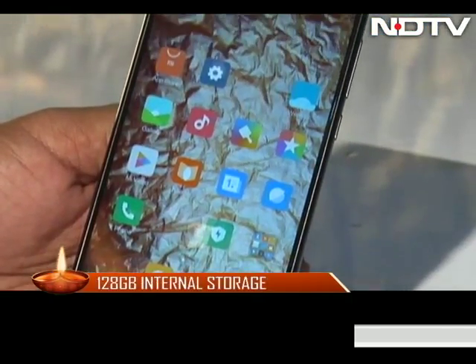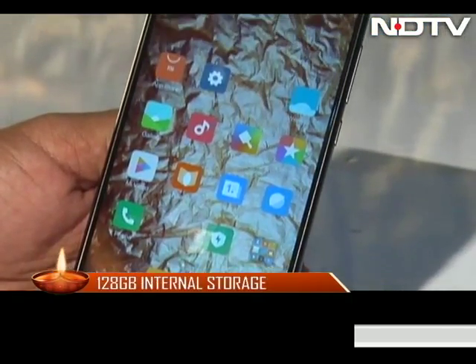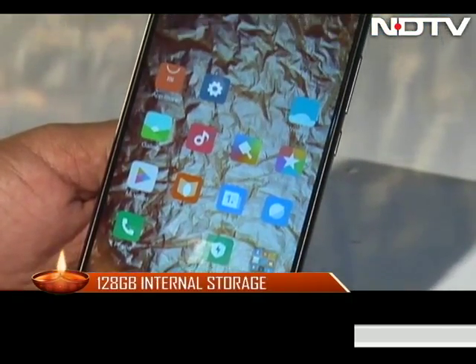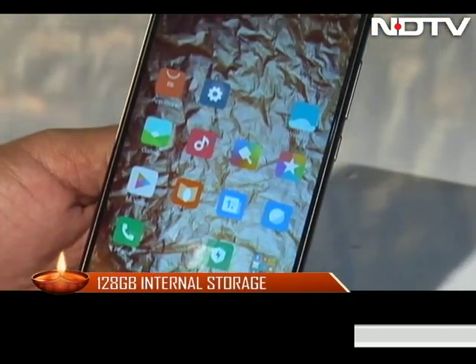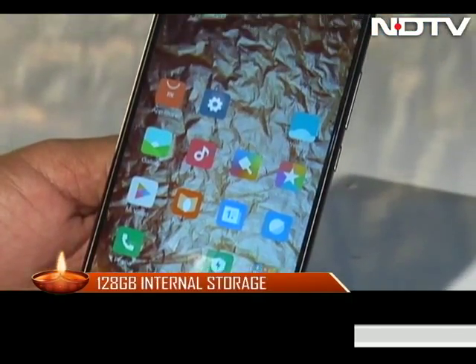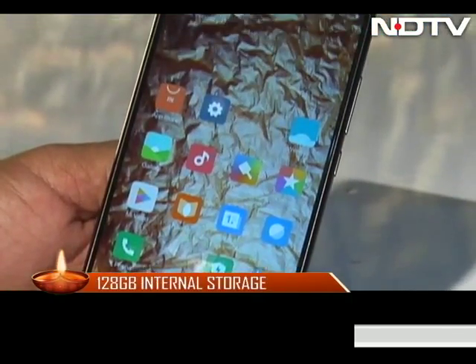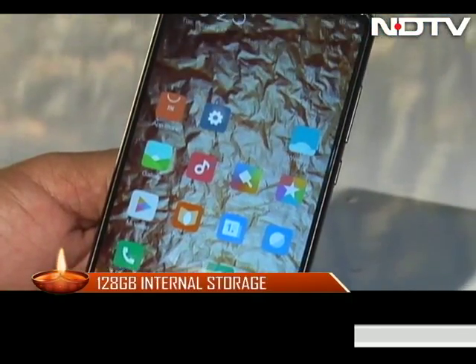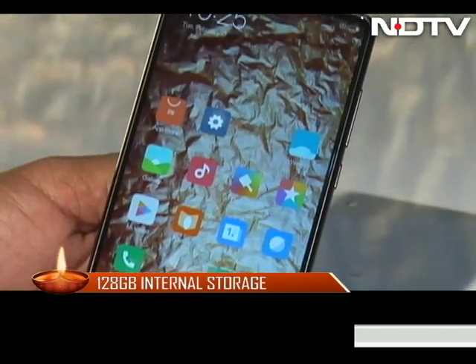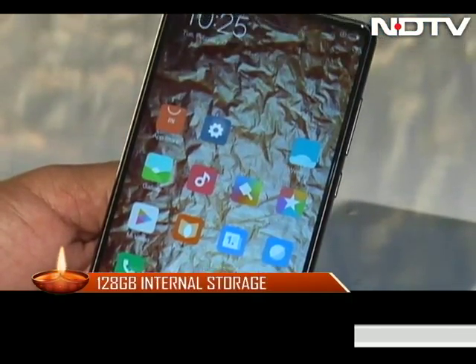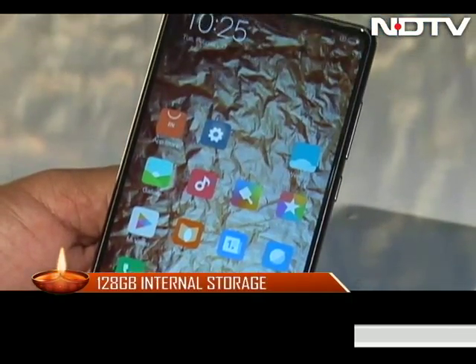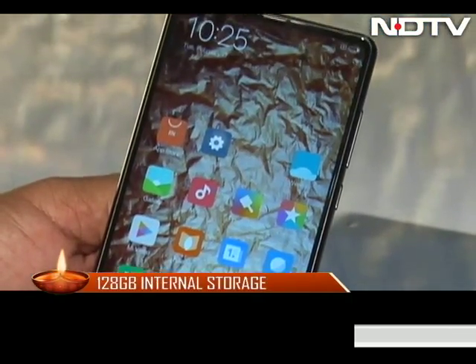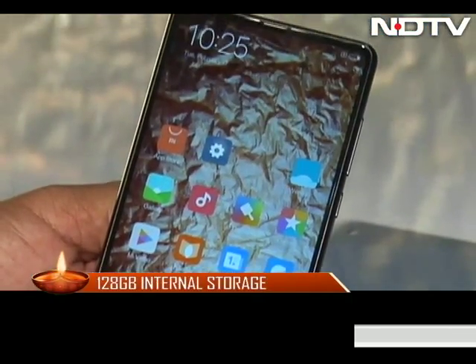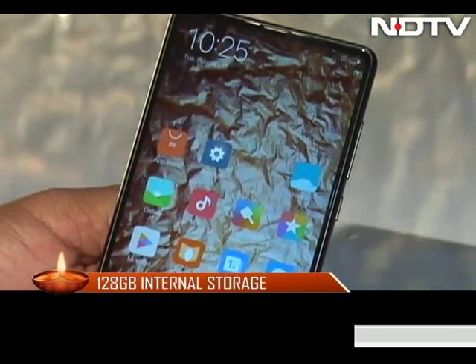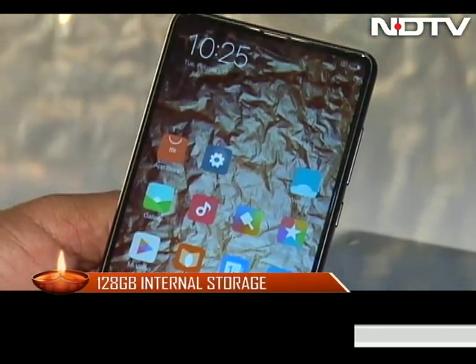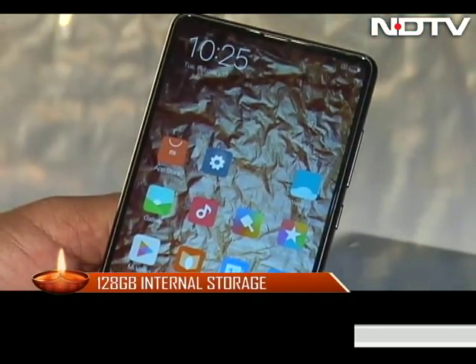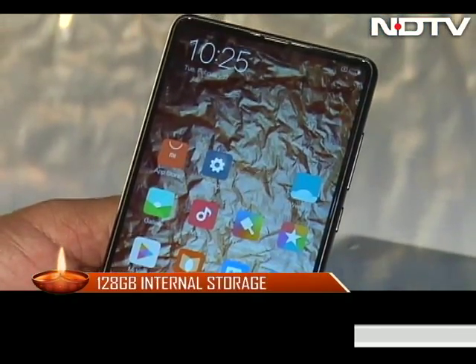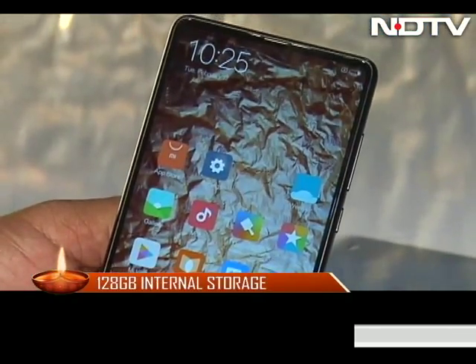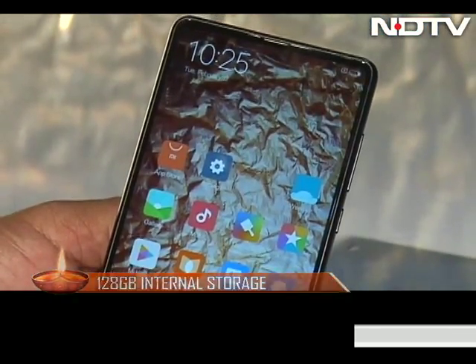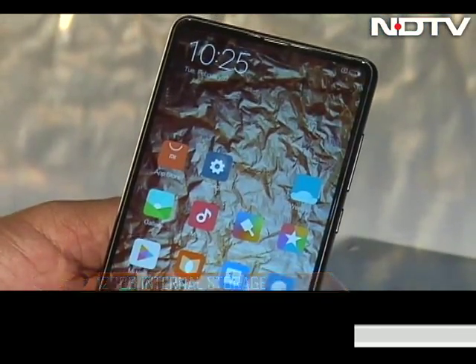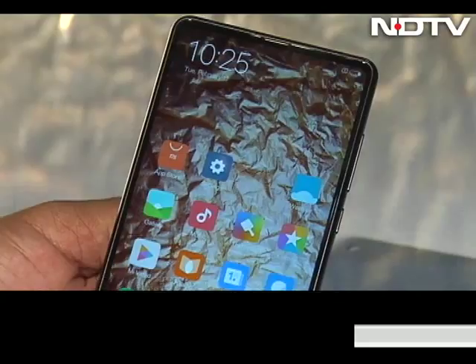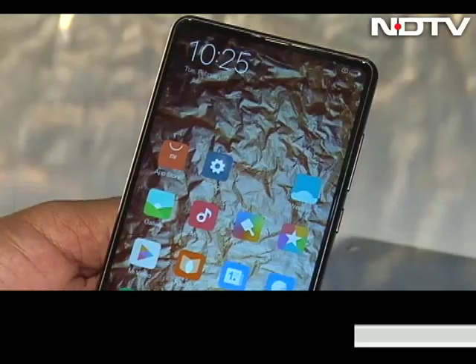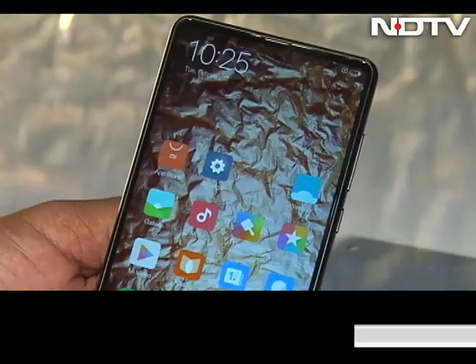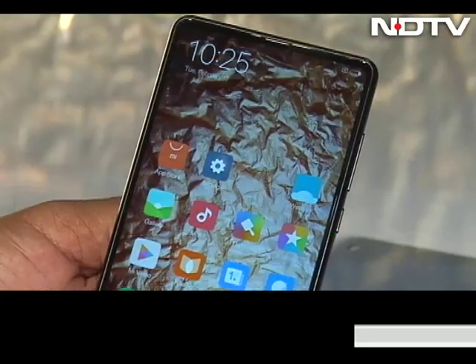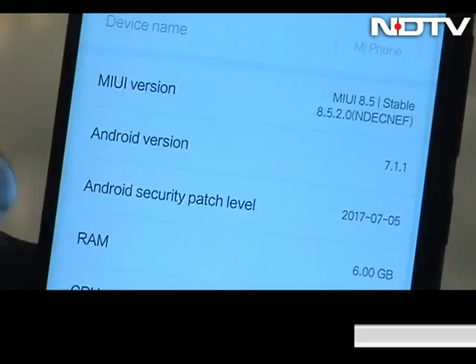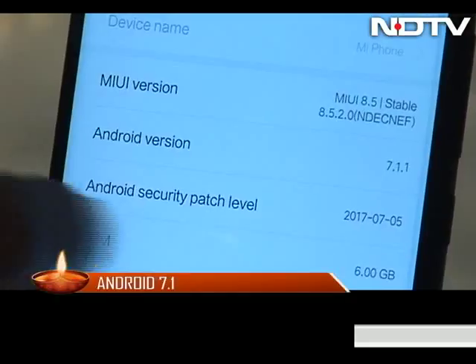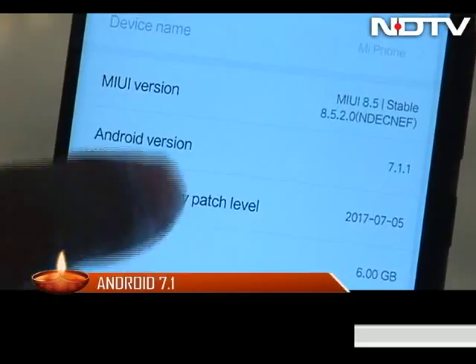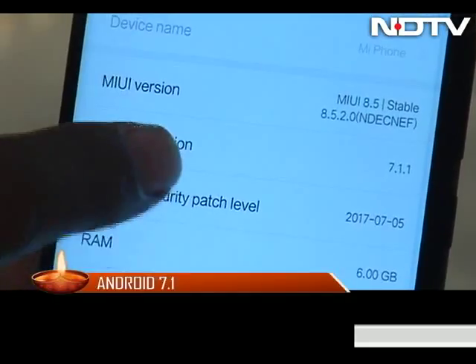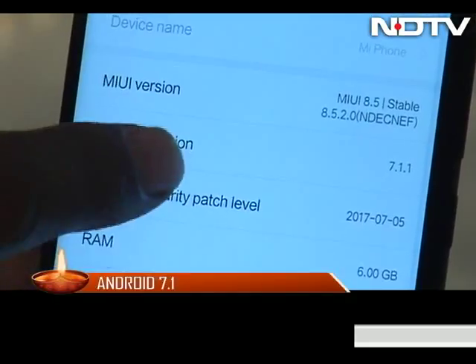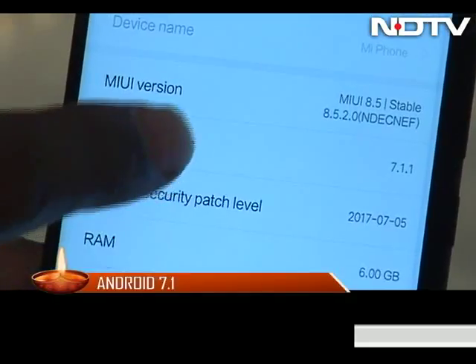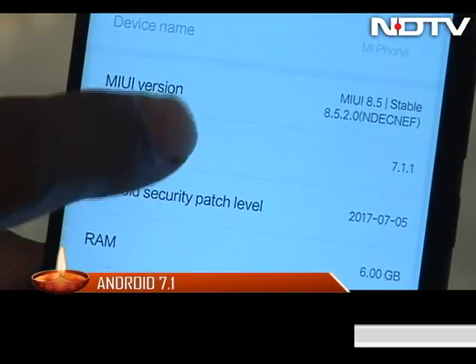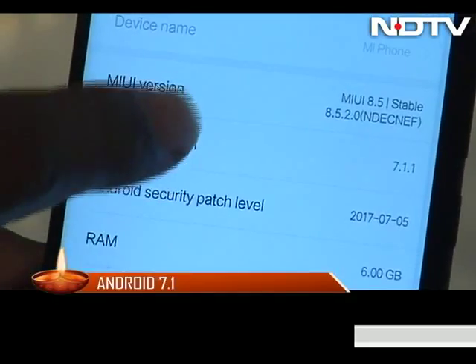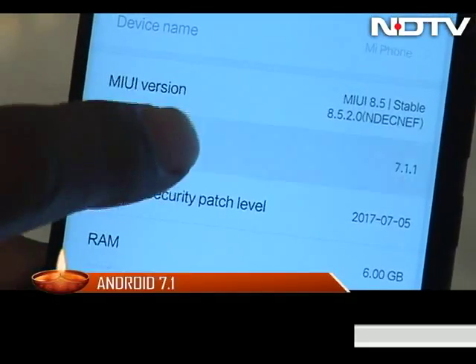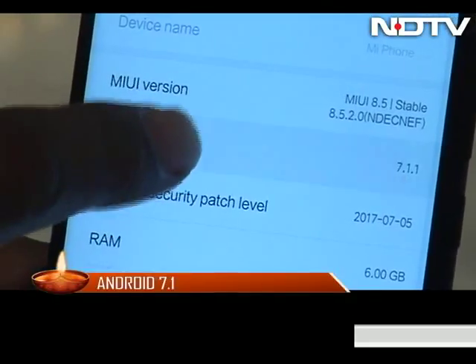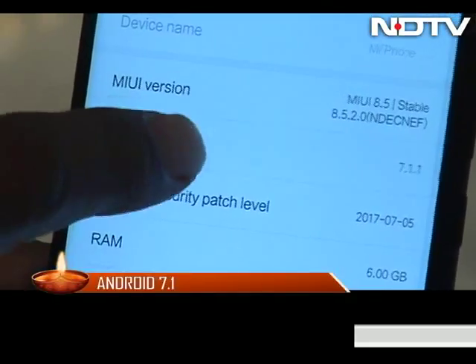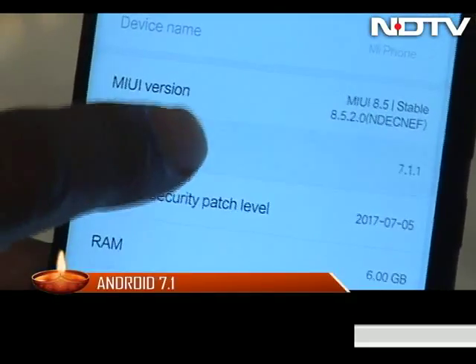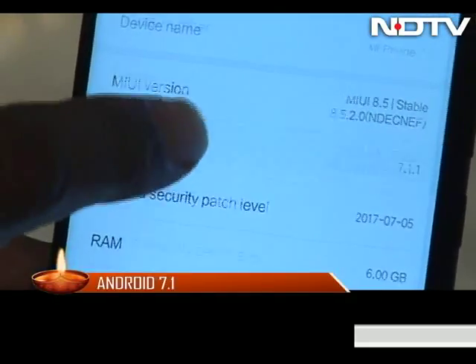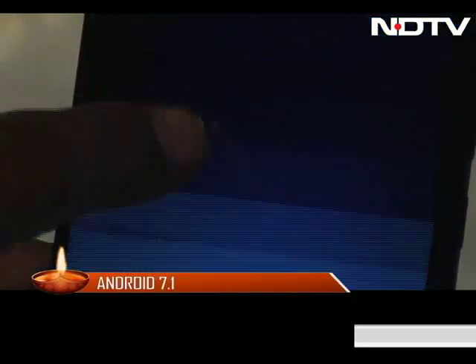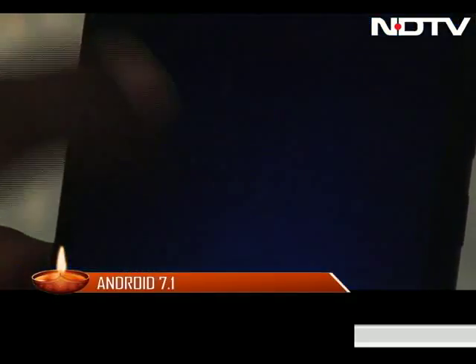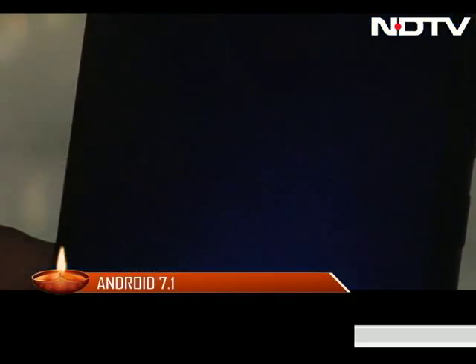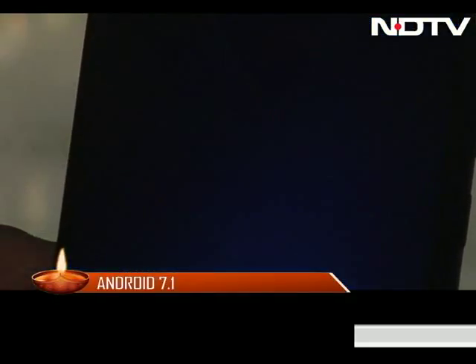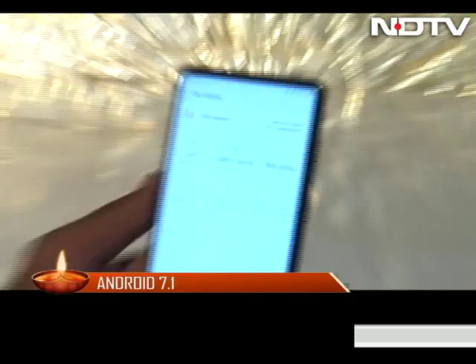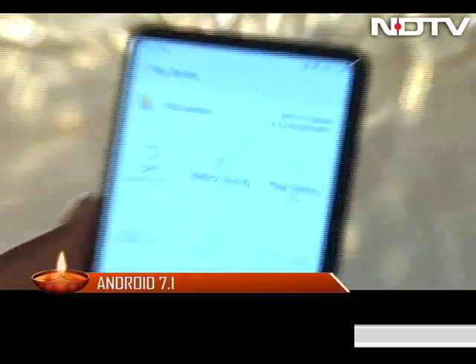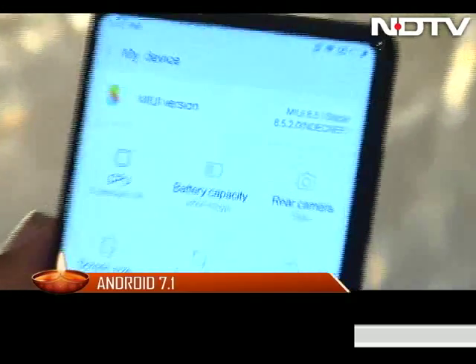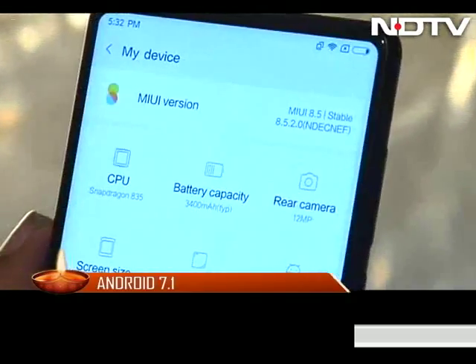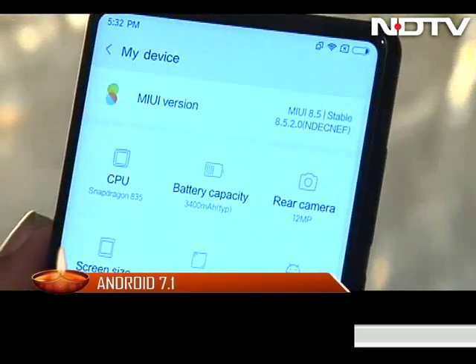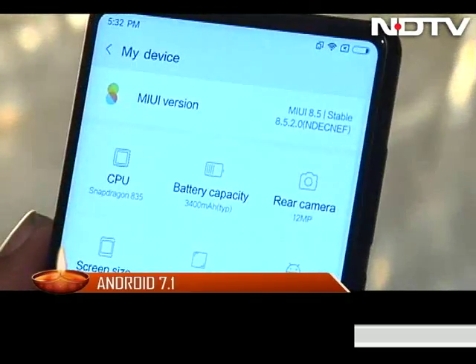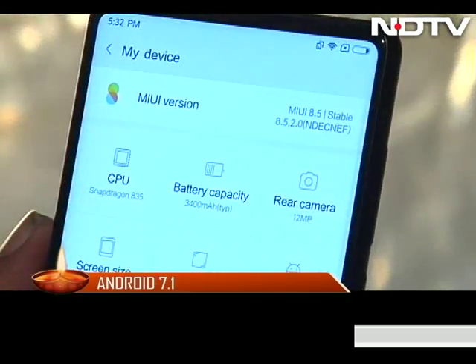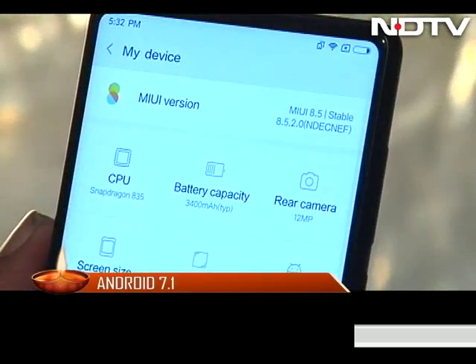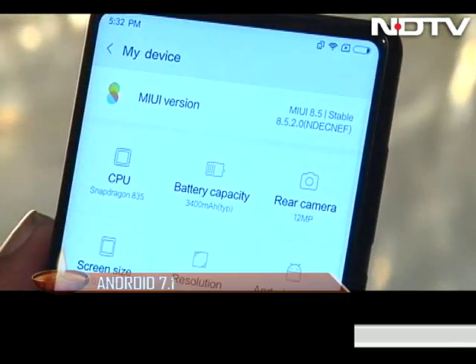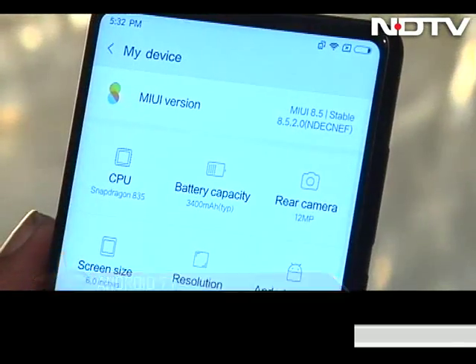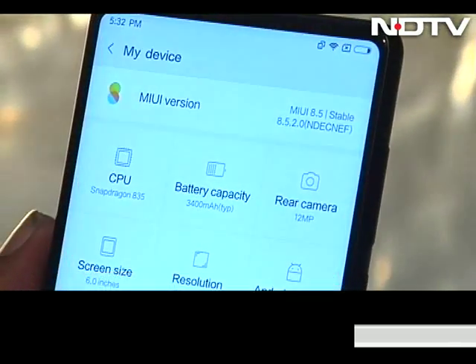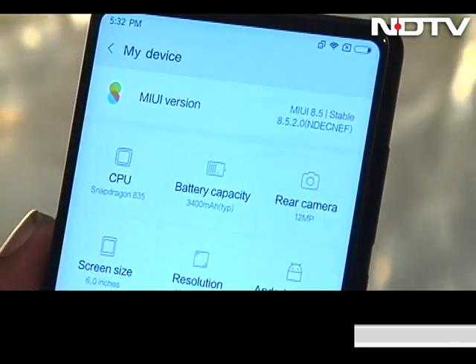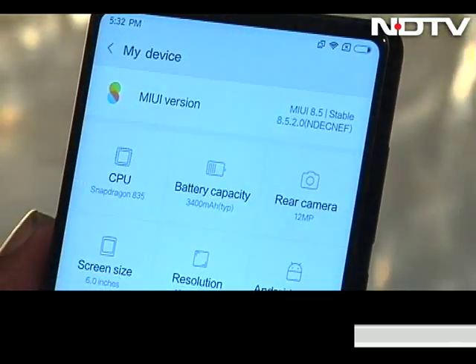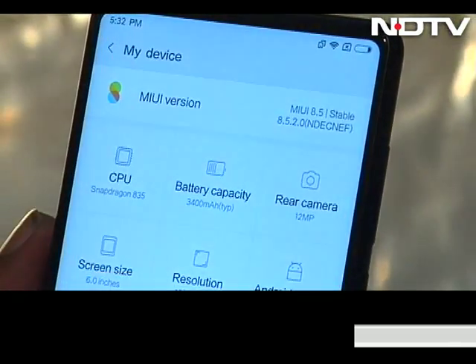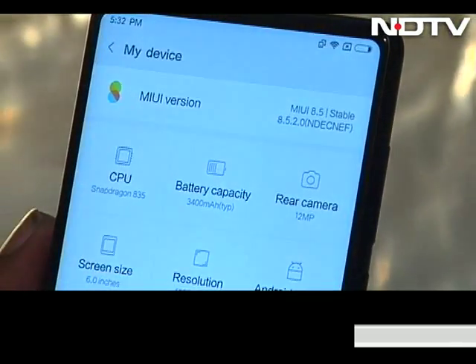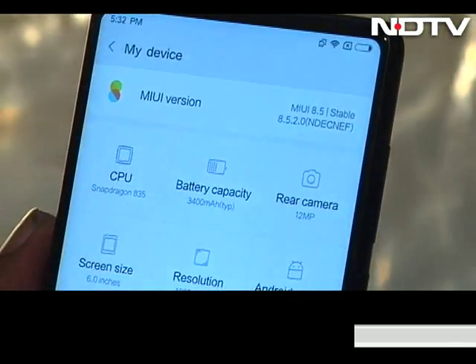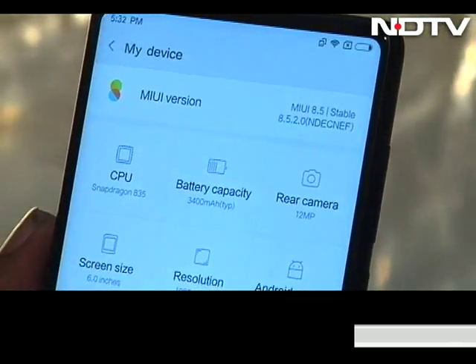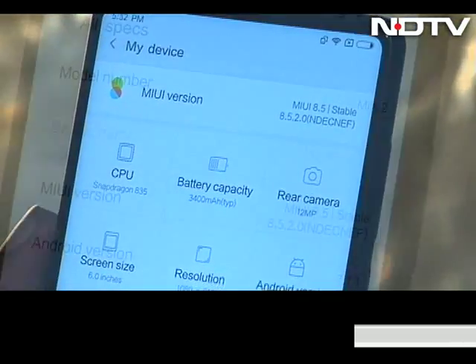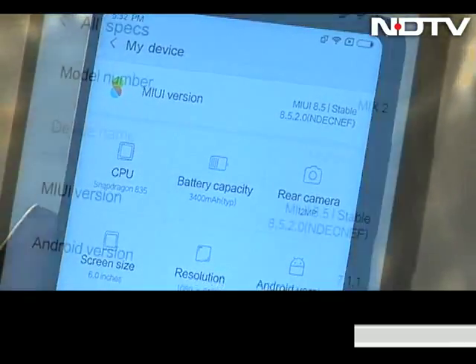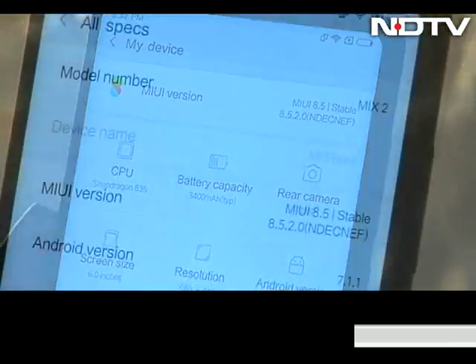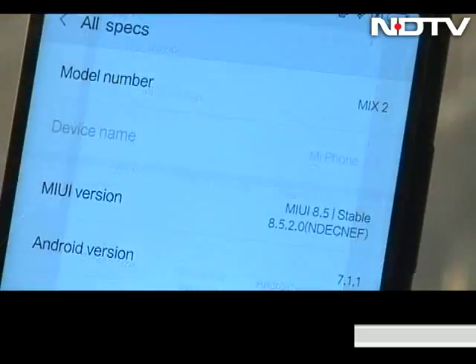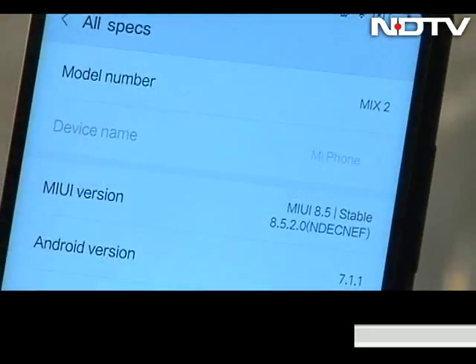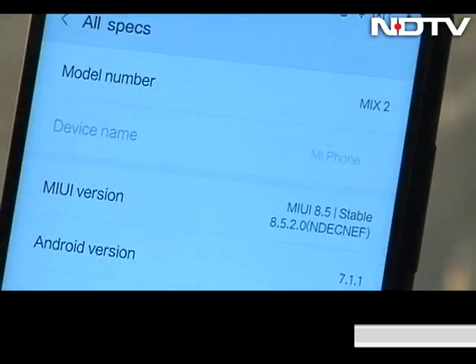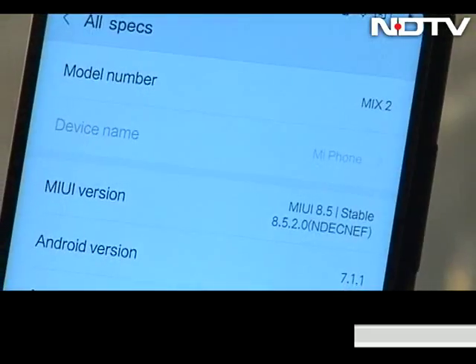The phone's performance is lag-free and smooth. It runs on Android 7.1 with MIUI on top, making it look like iOS on Android.